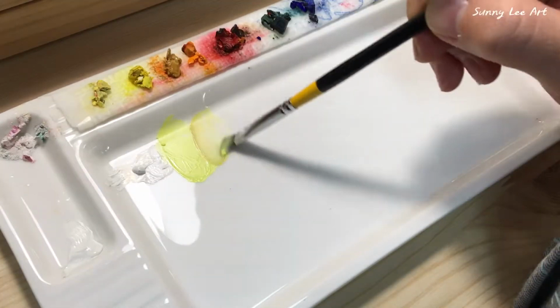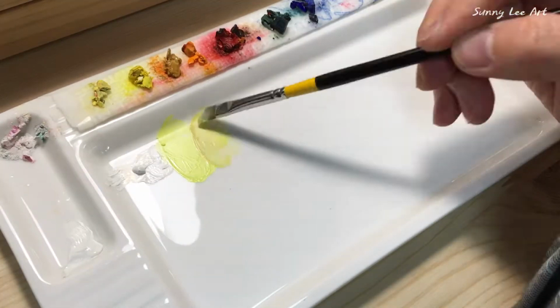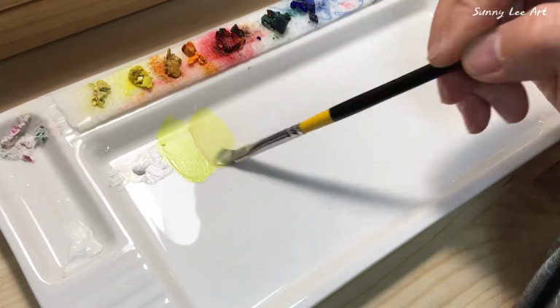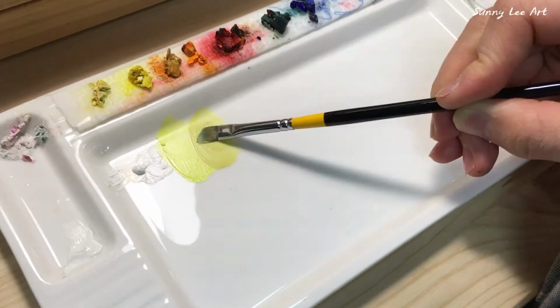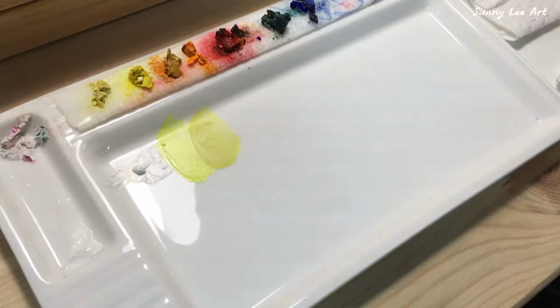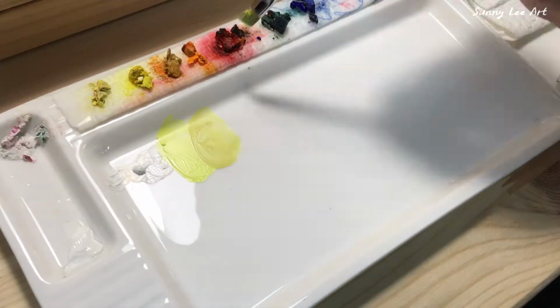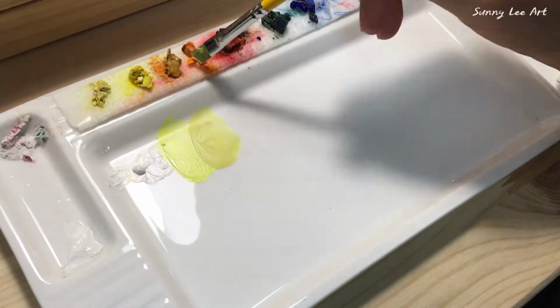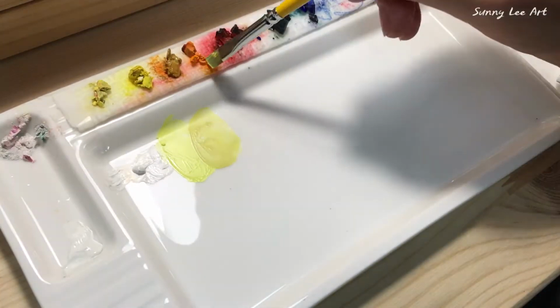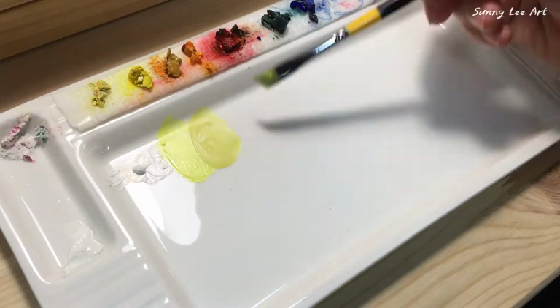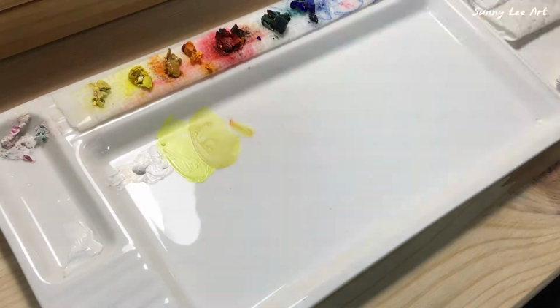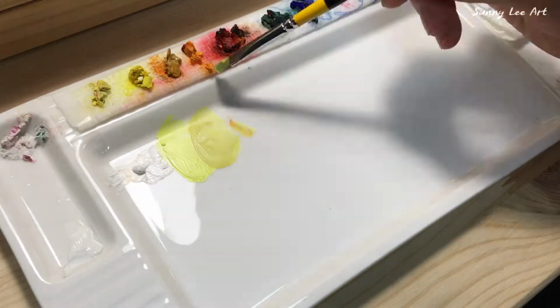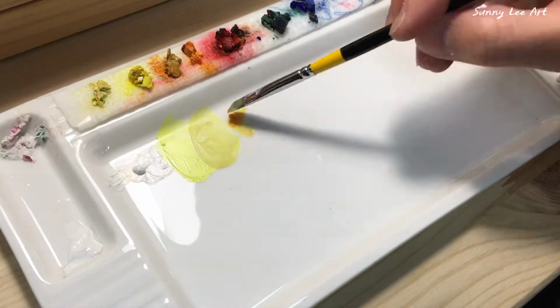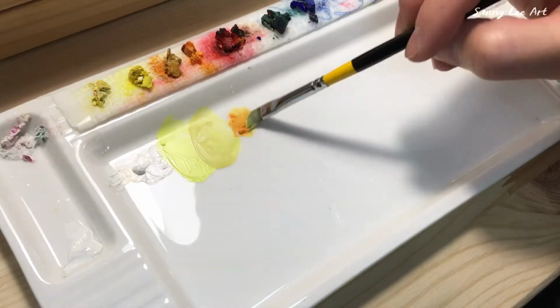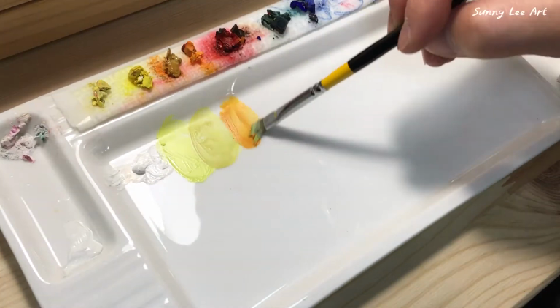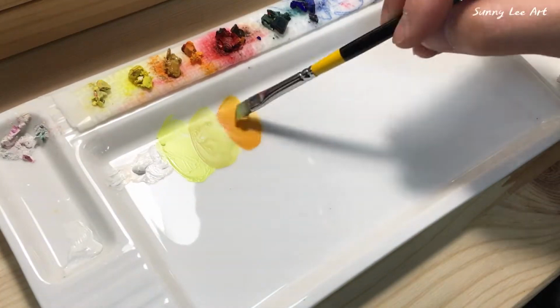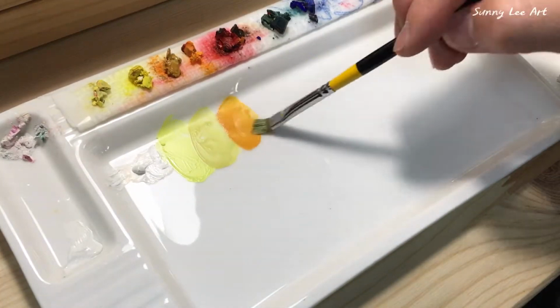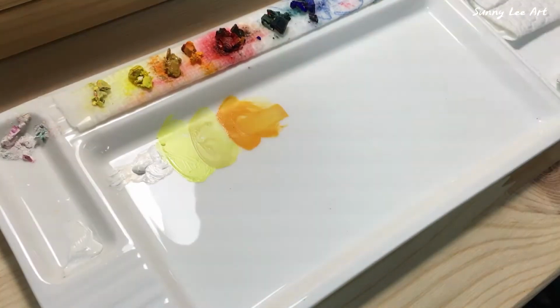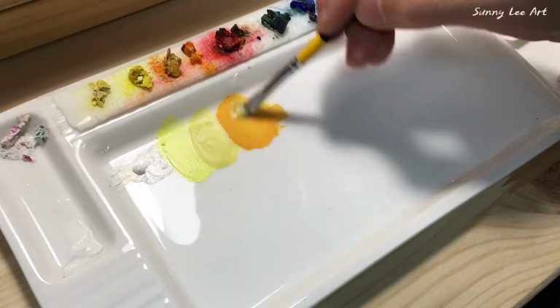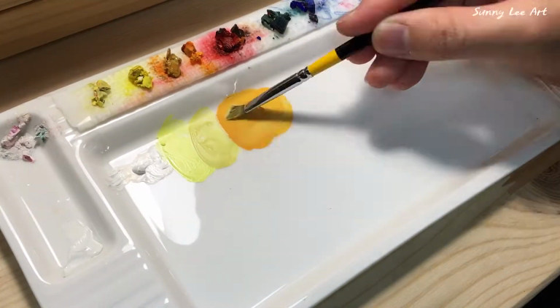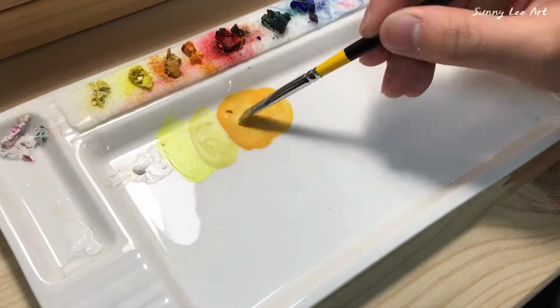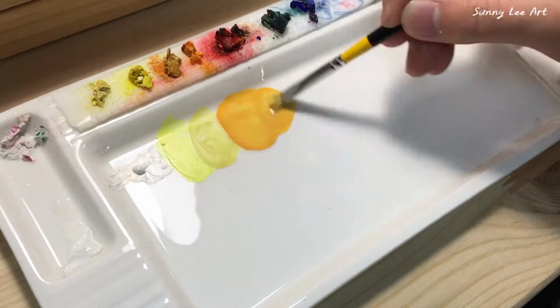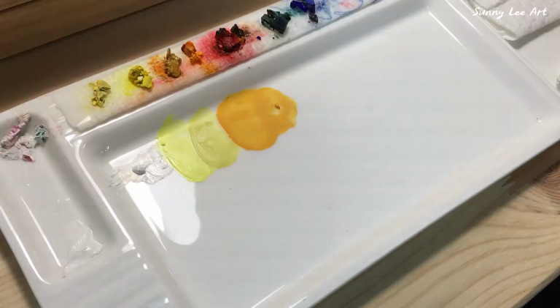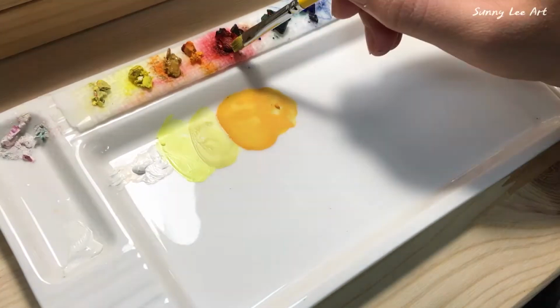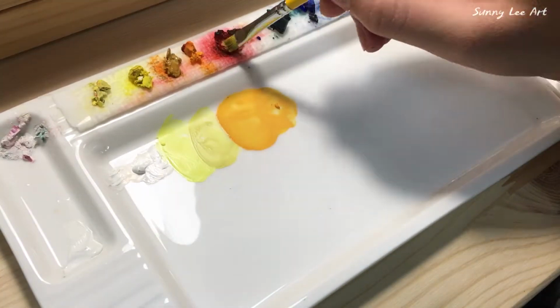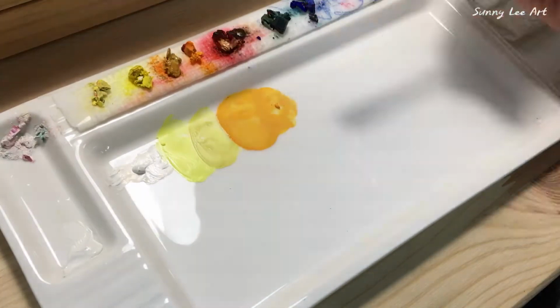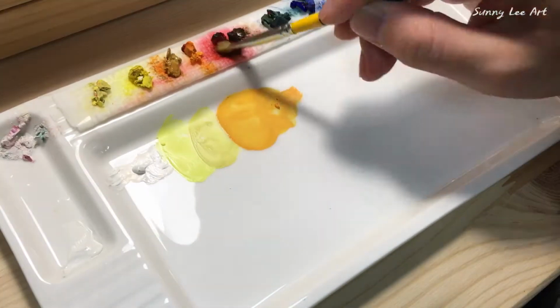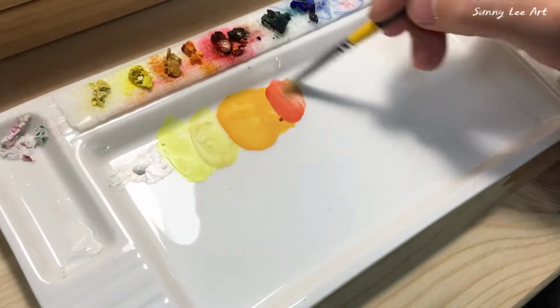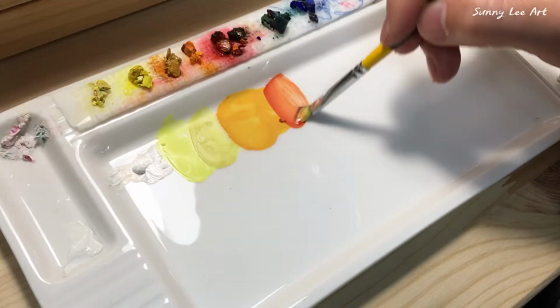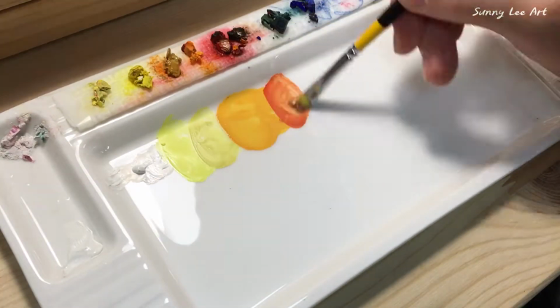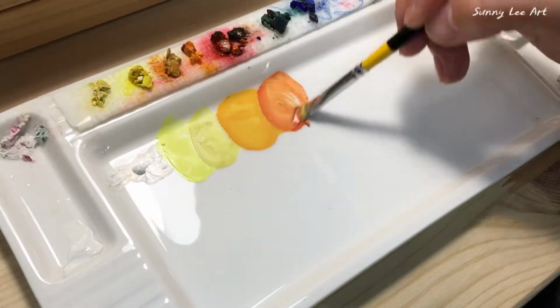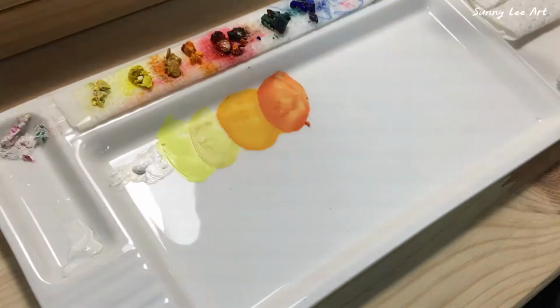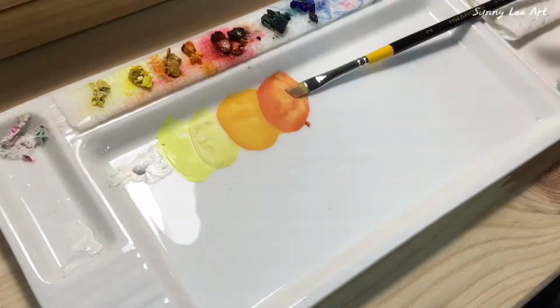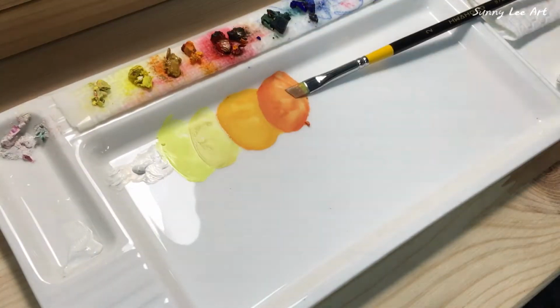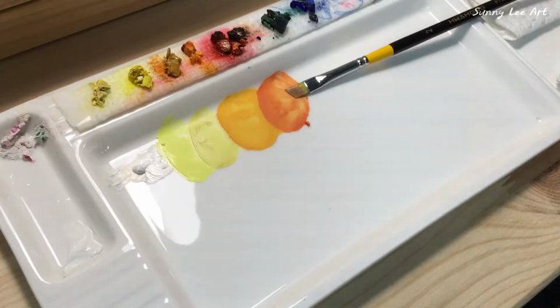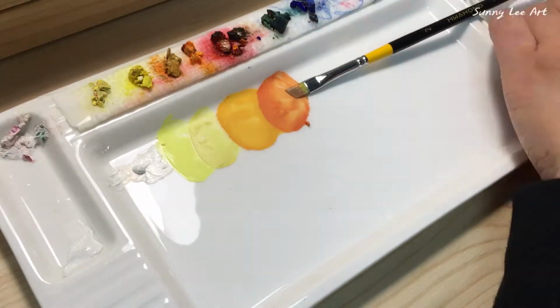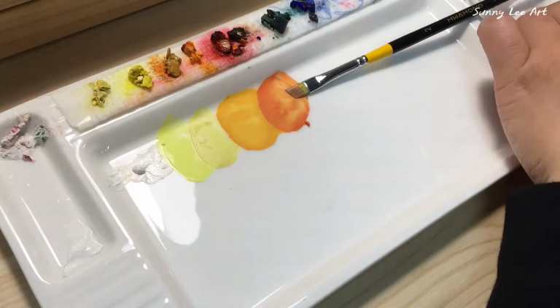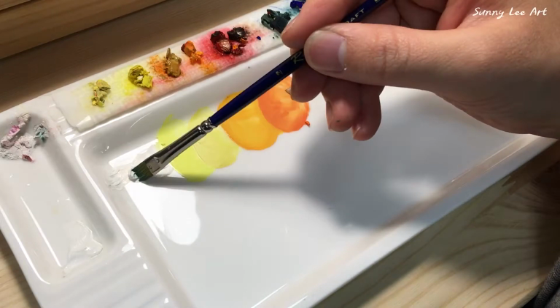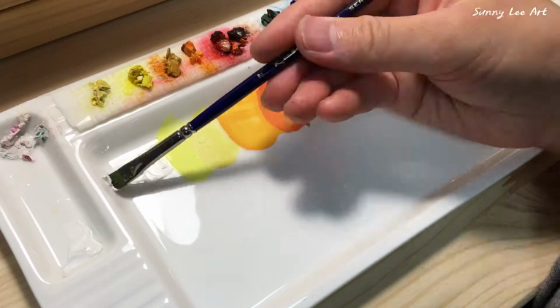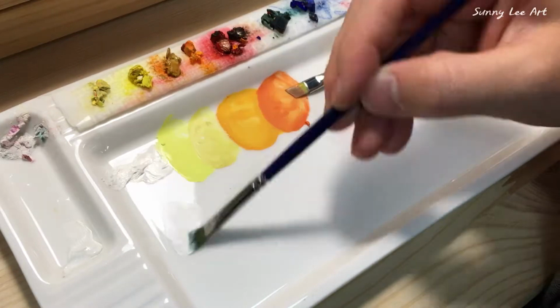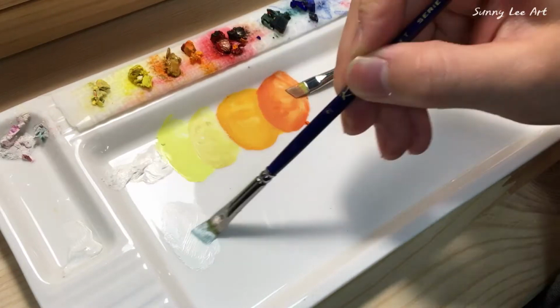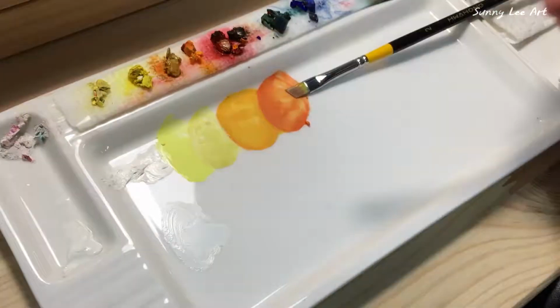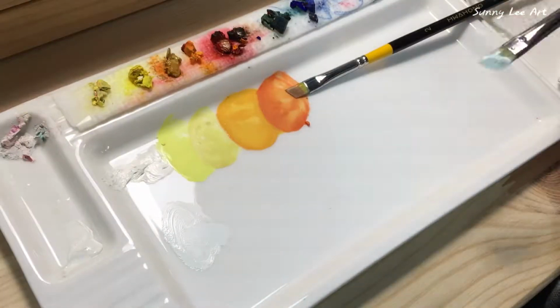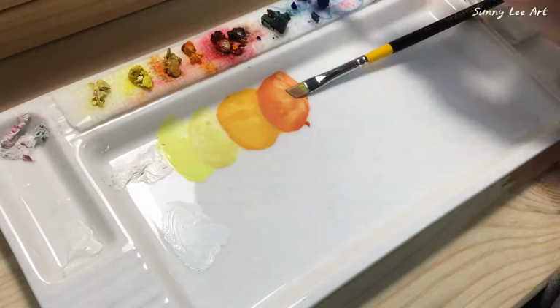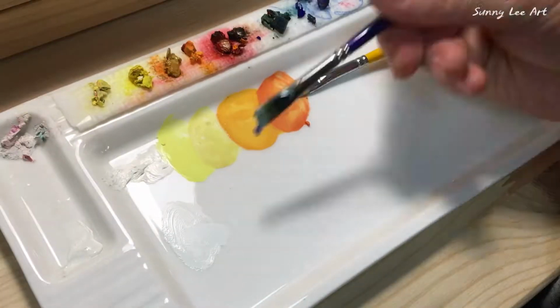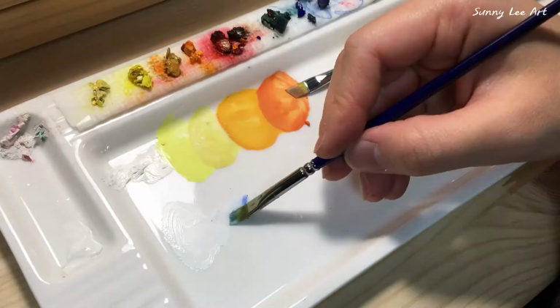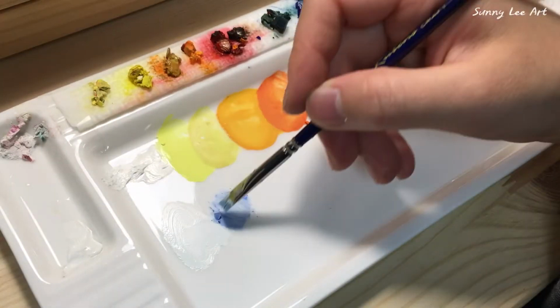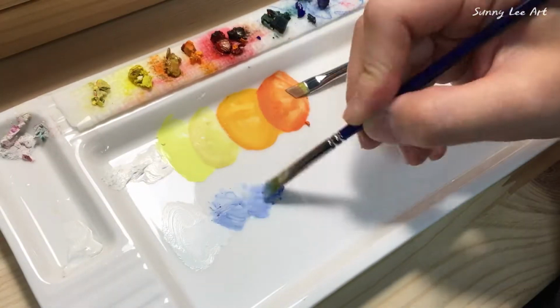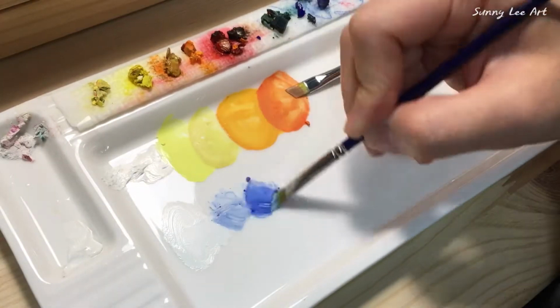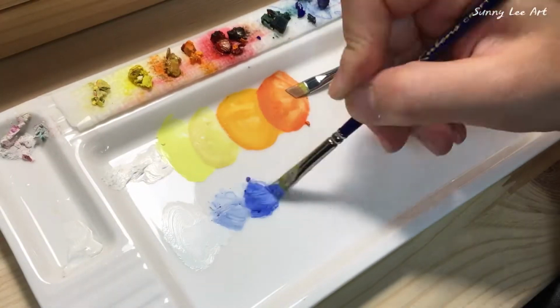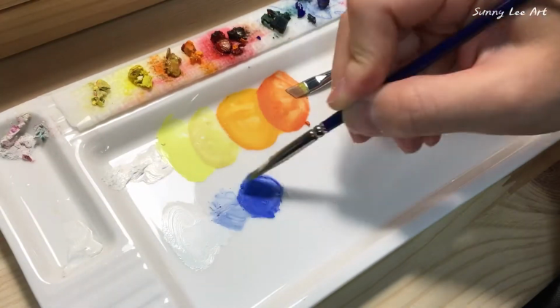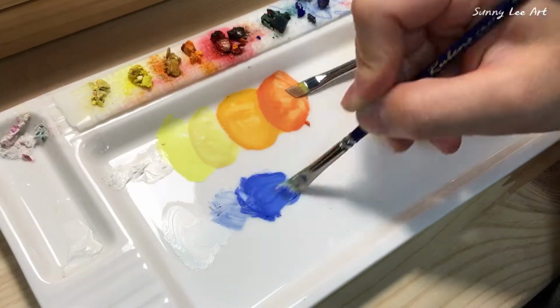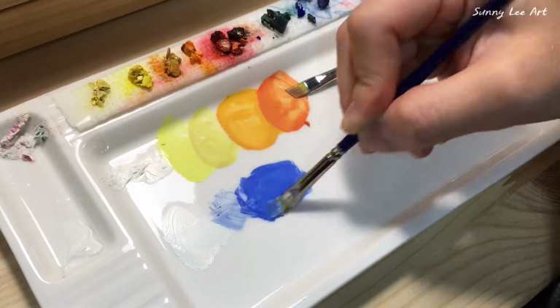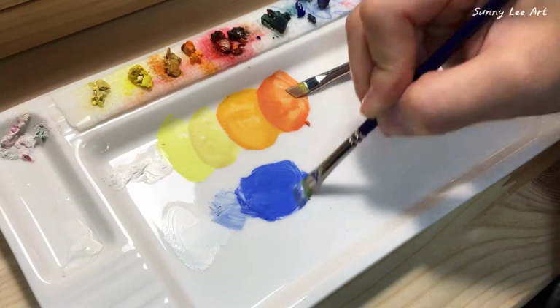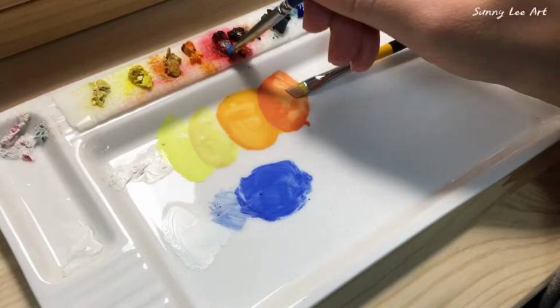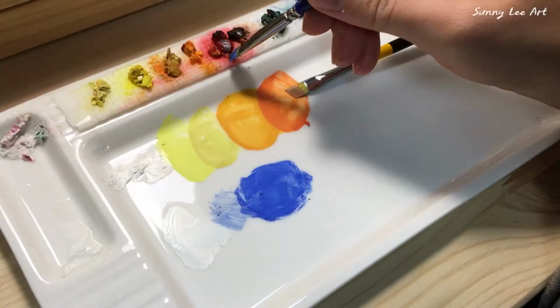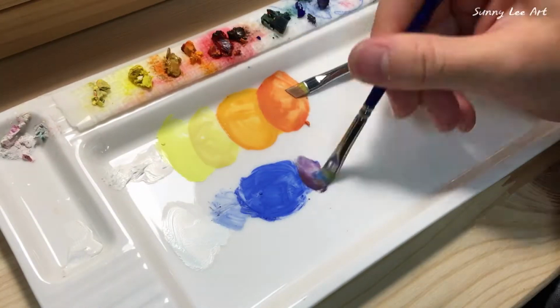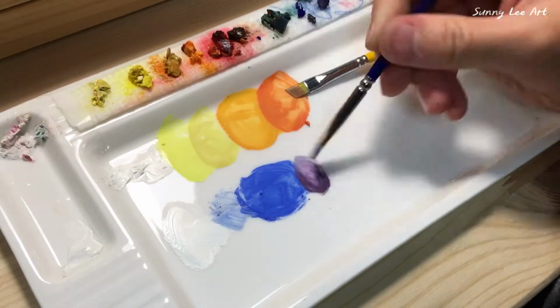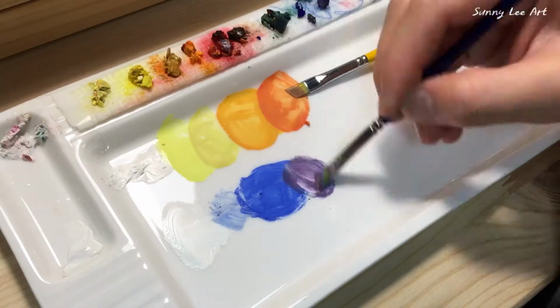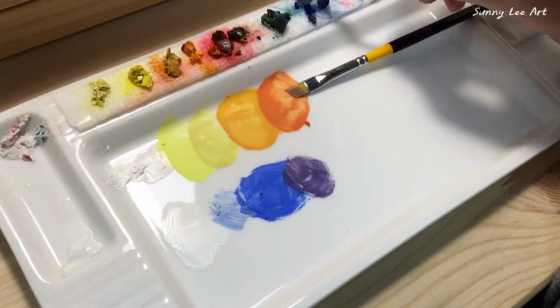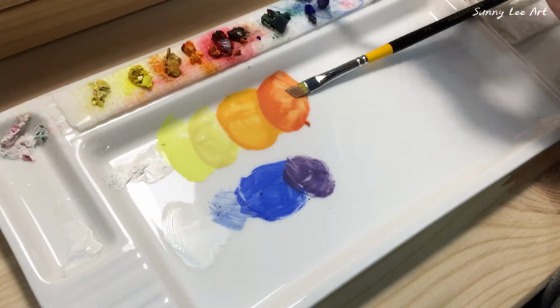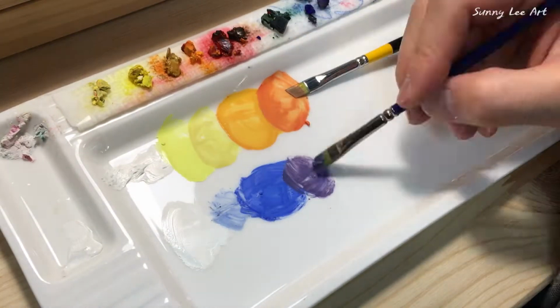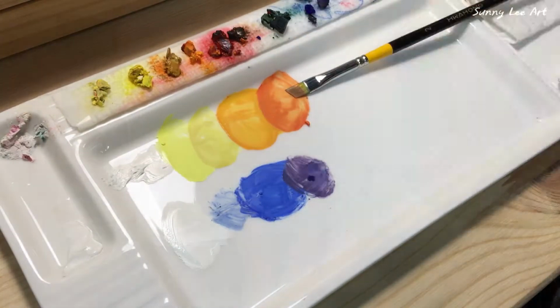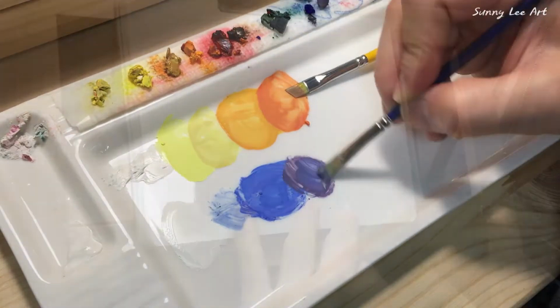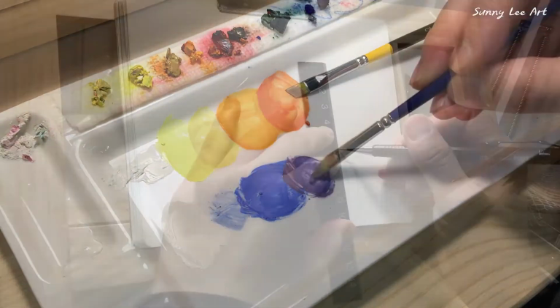First, mix the main colors that I'll need. The palette I'm using is a porcelain dish I got from Daiso.